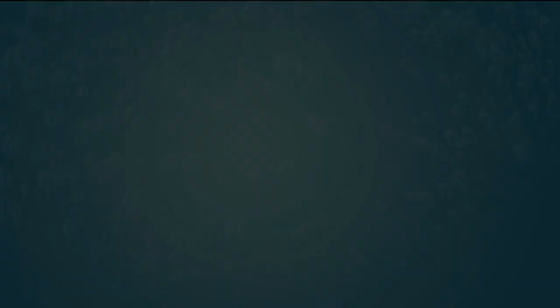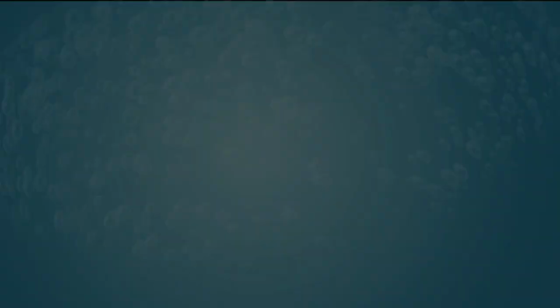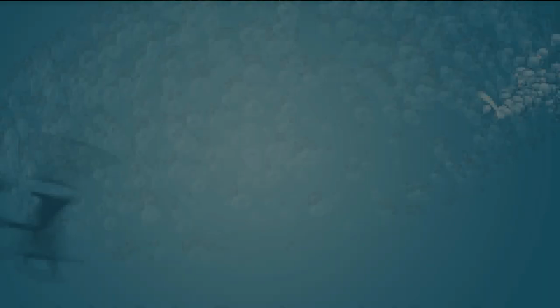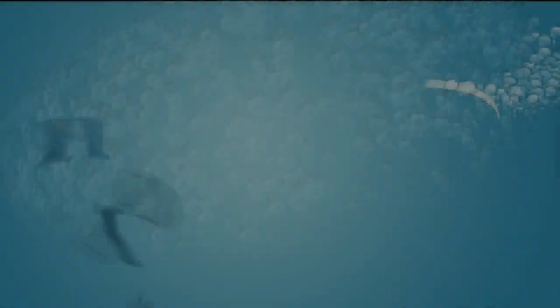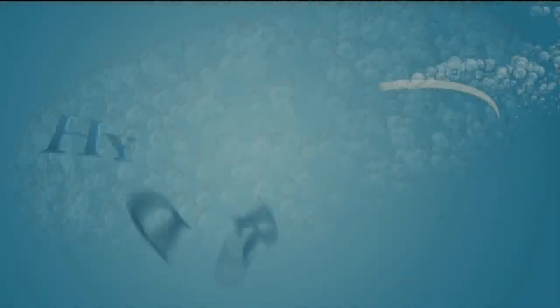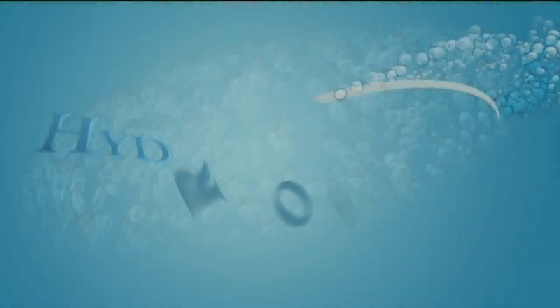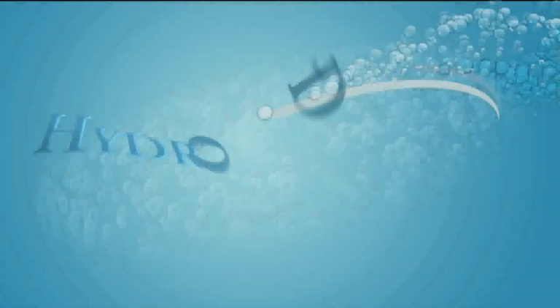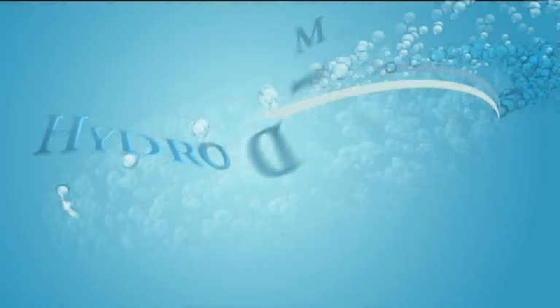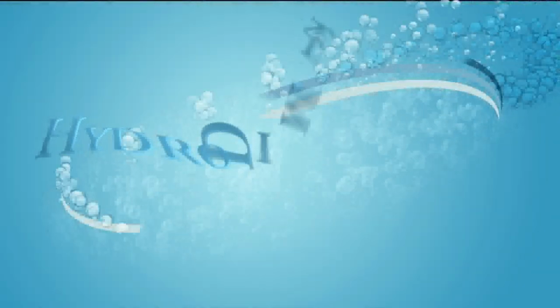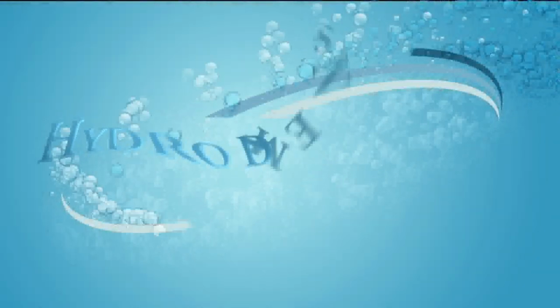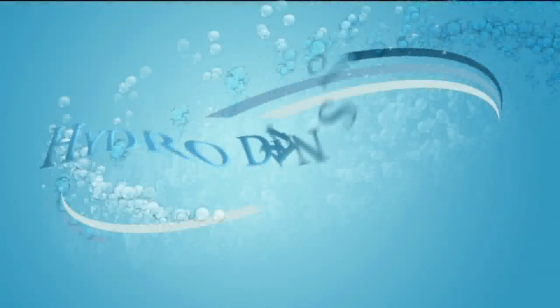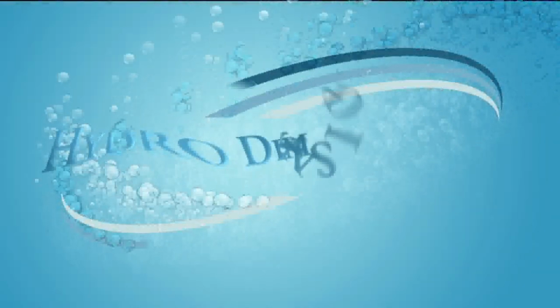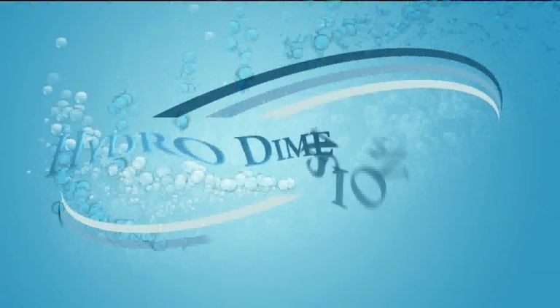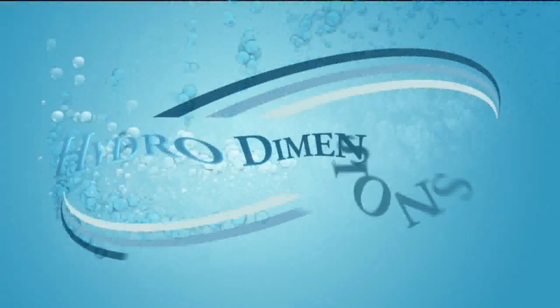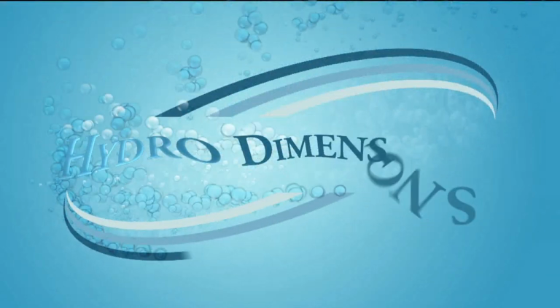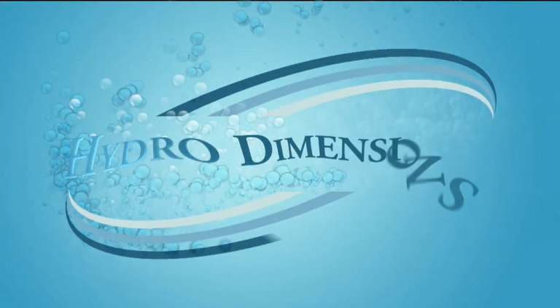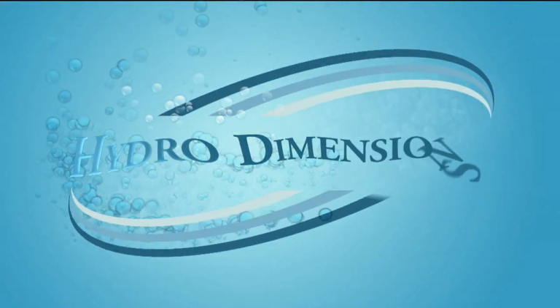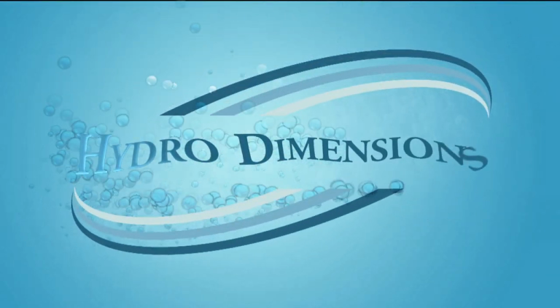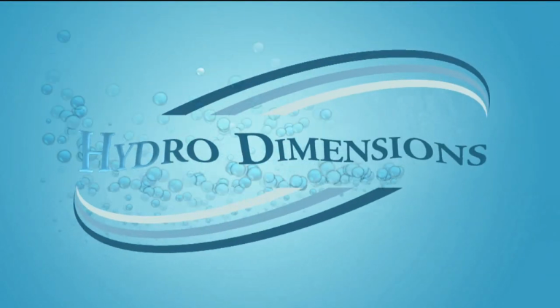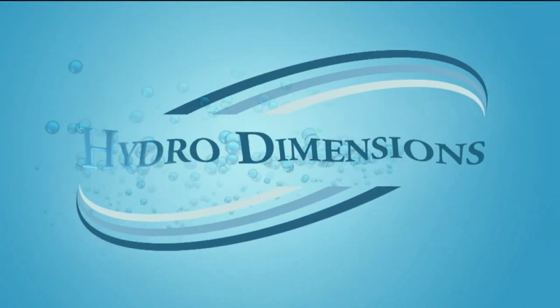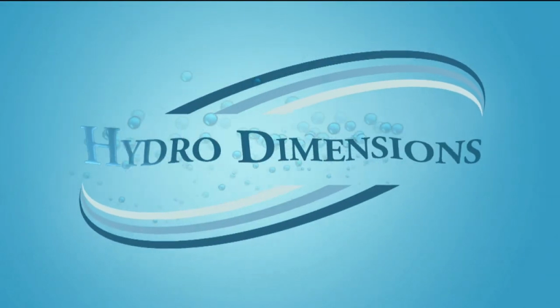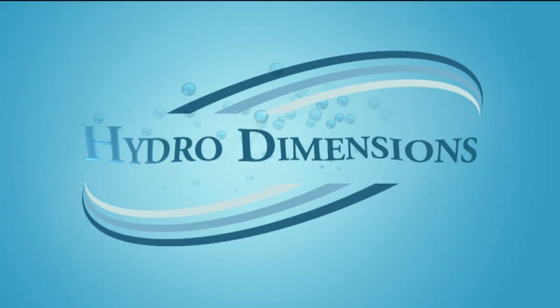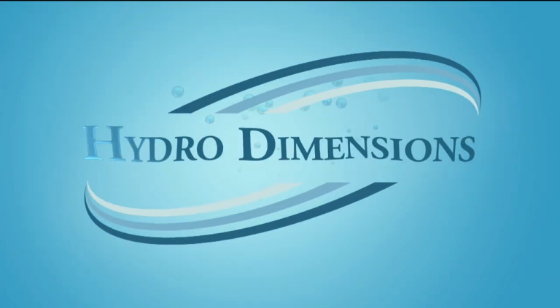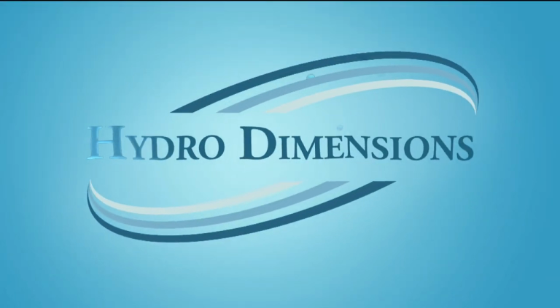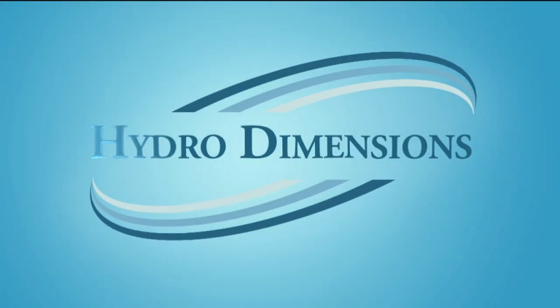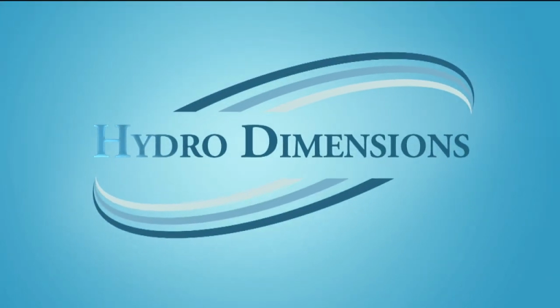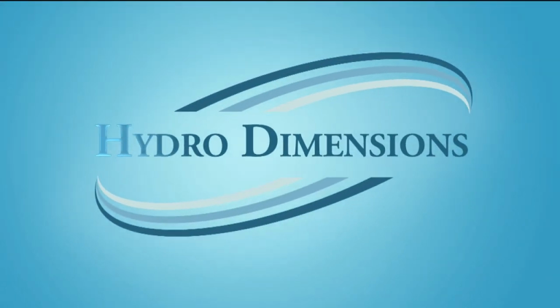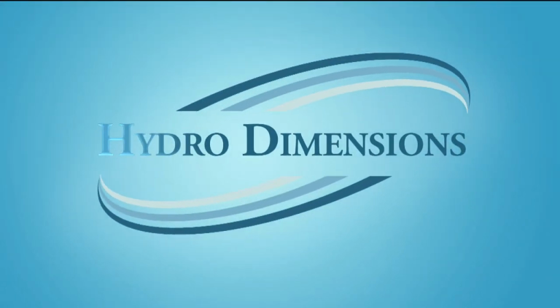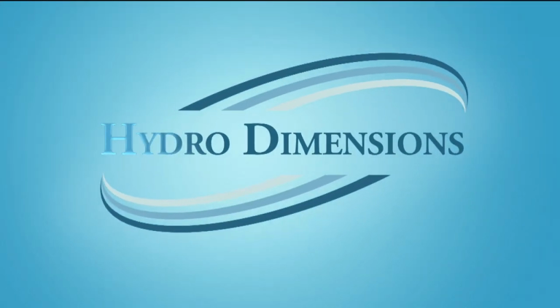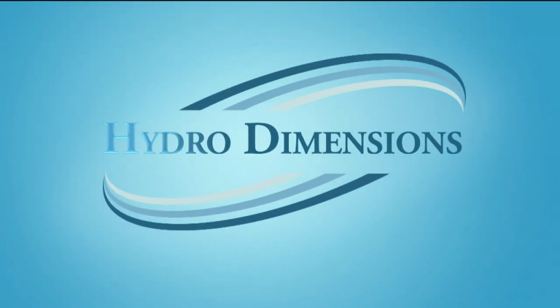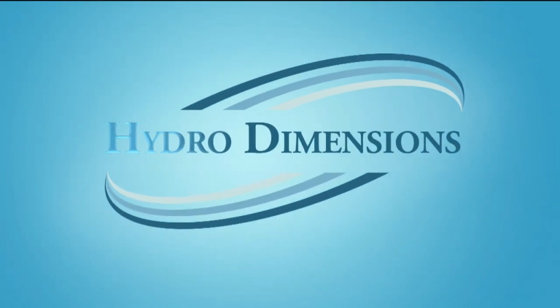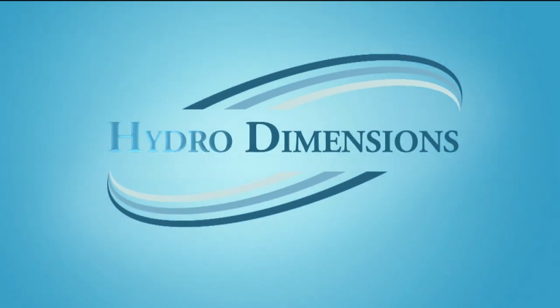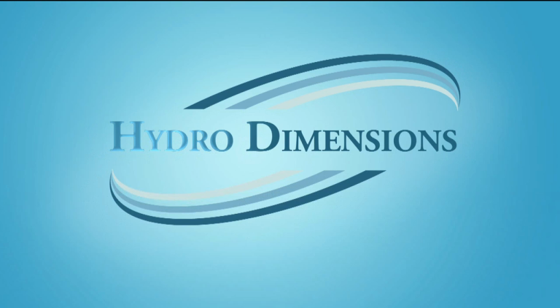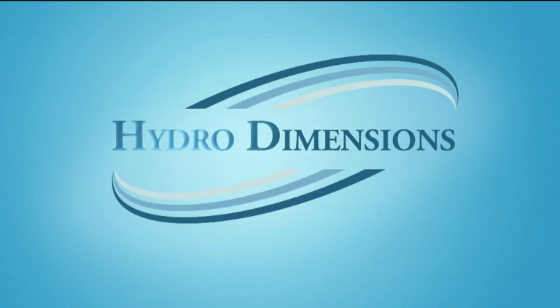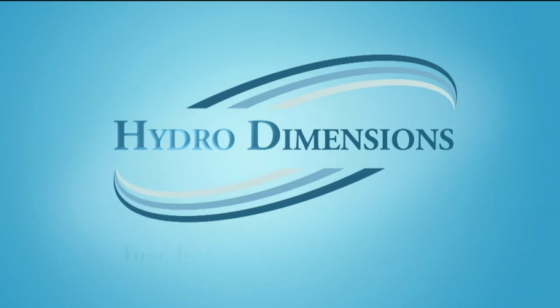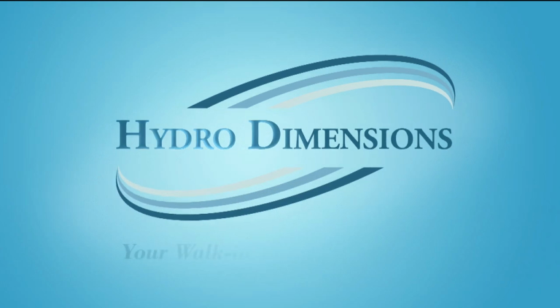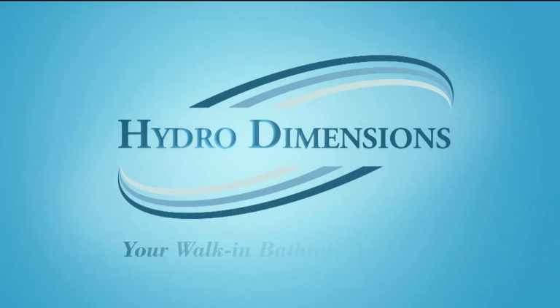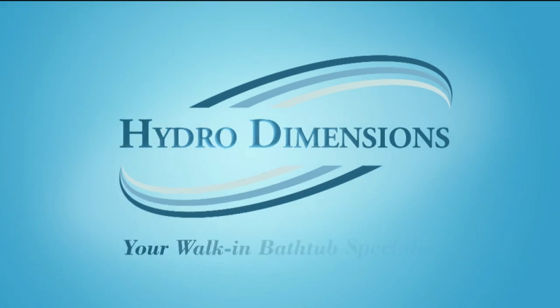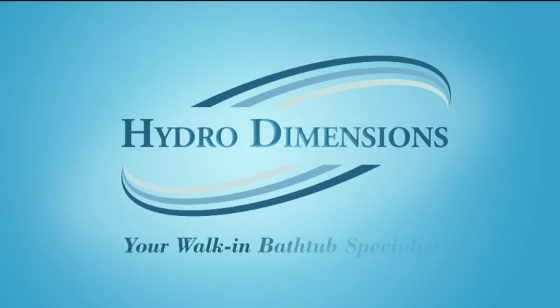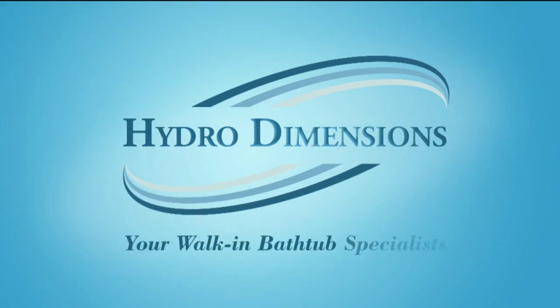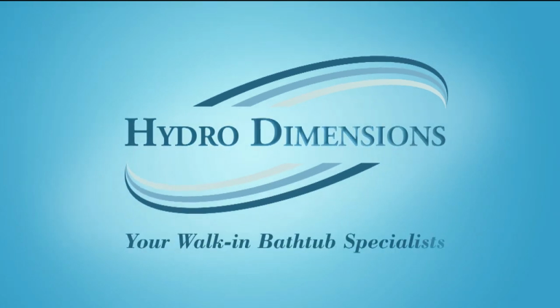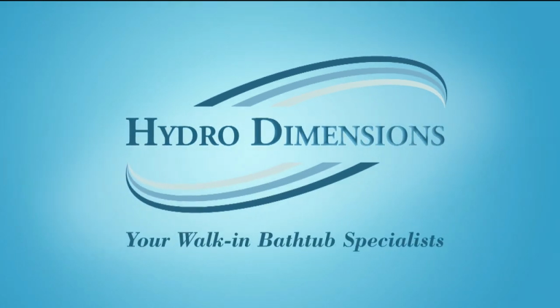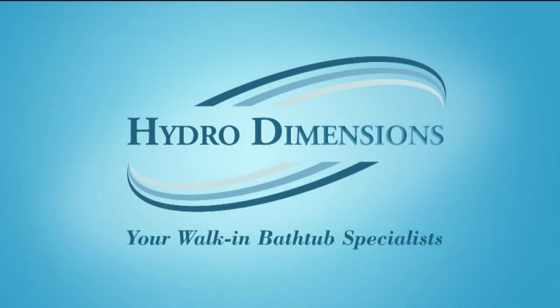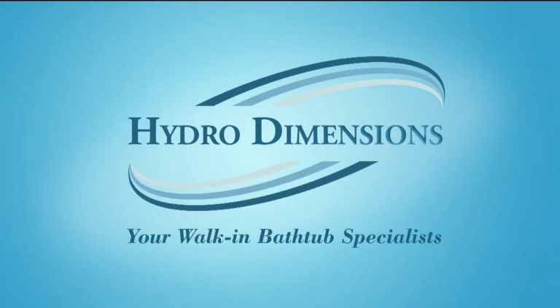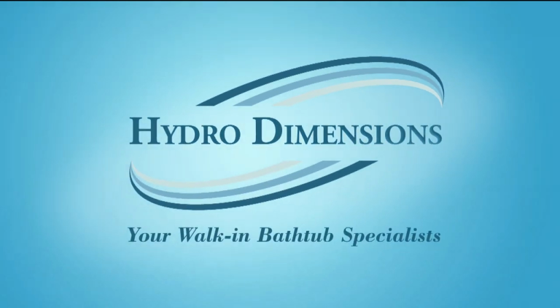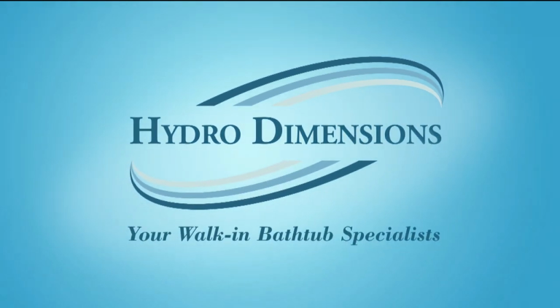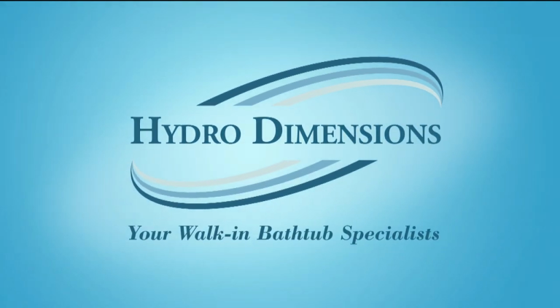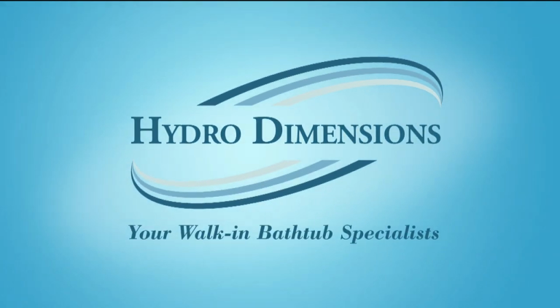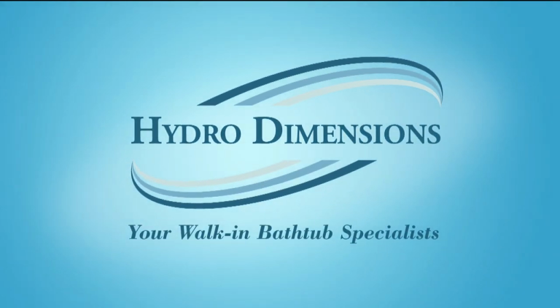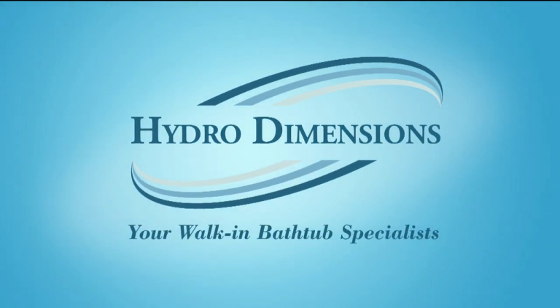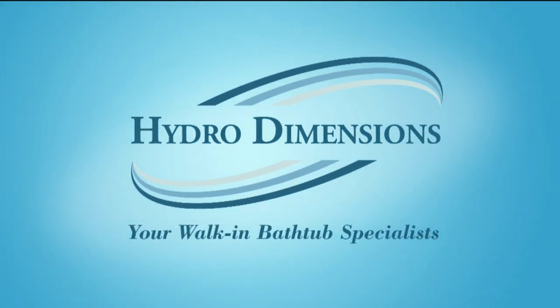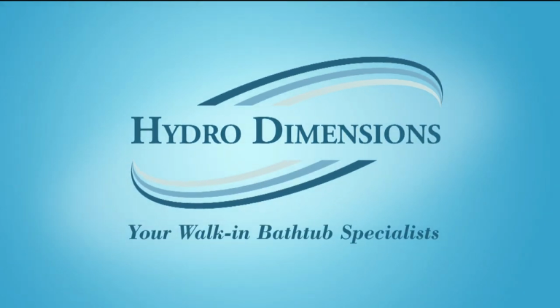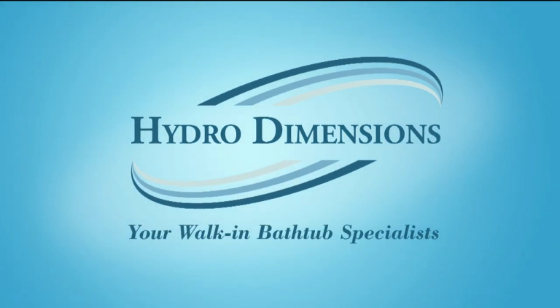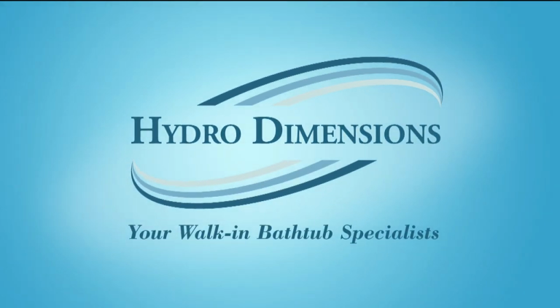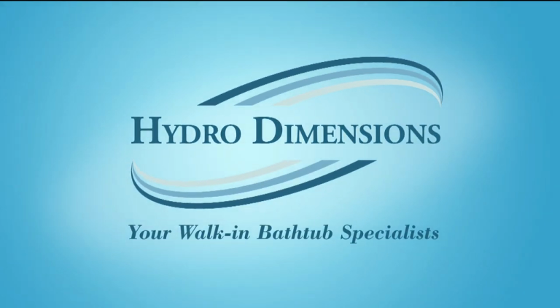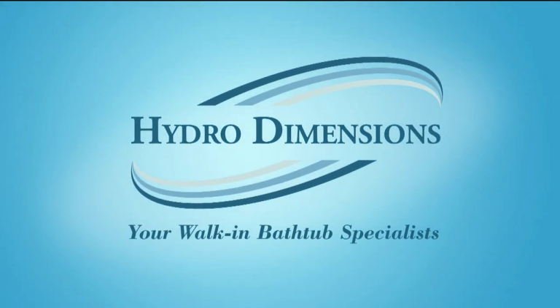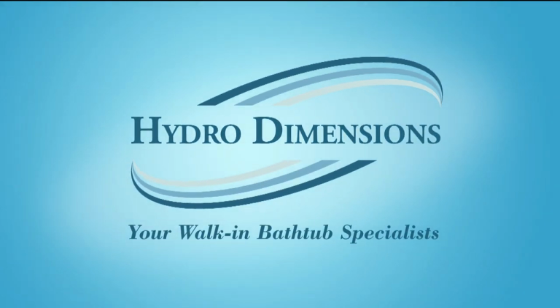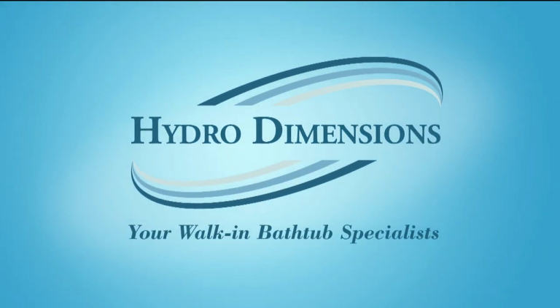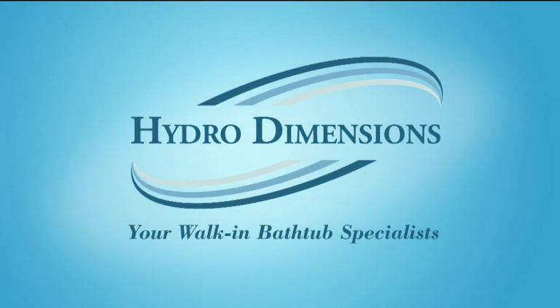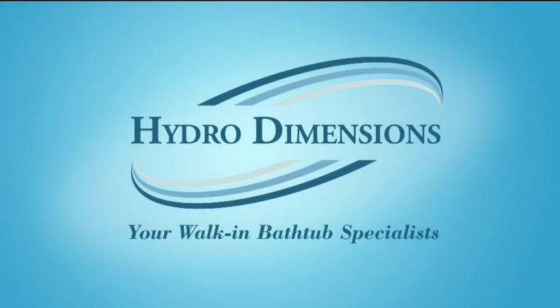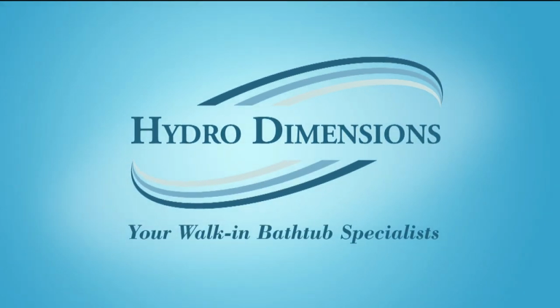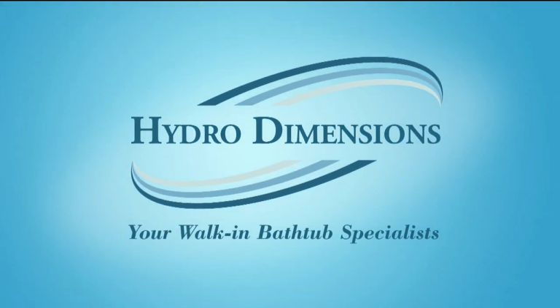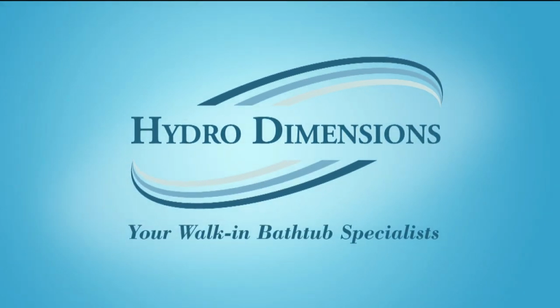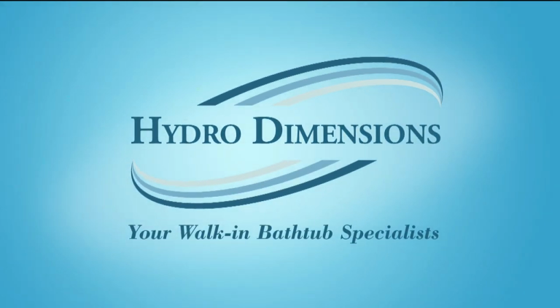For unrivaled excellence in therapeutic bath systems, look to HydroDimensions, your walk-in bathtub specialists.